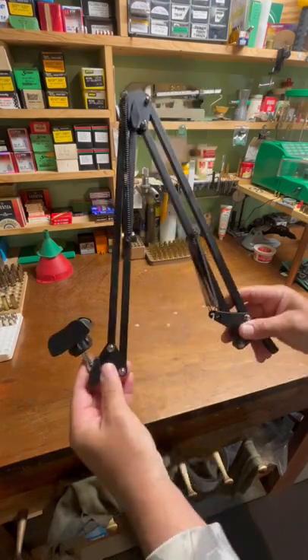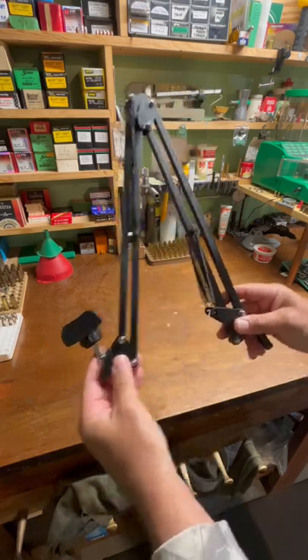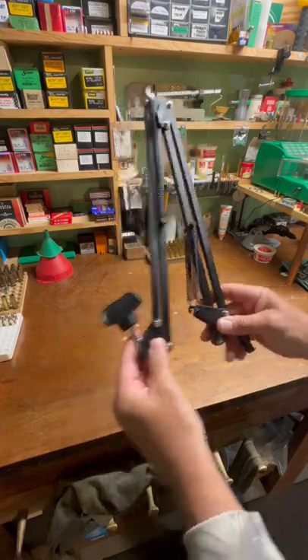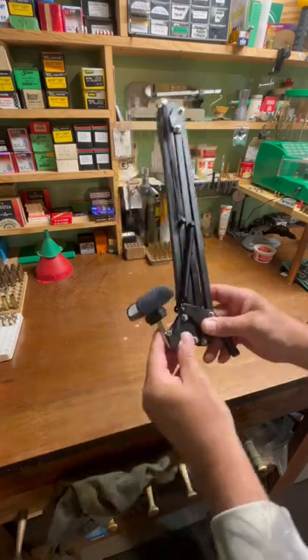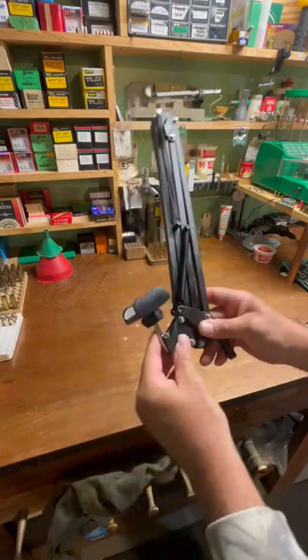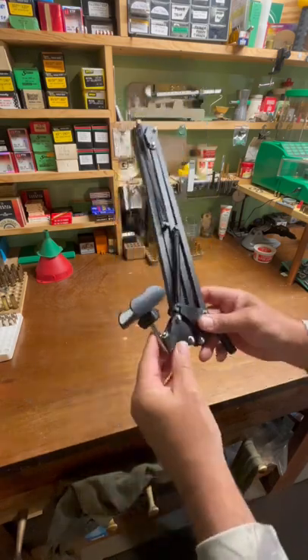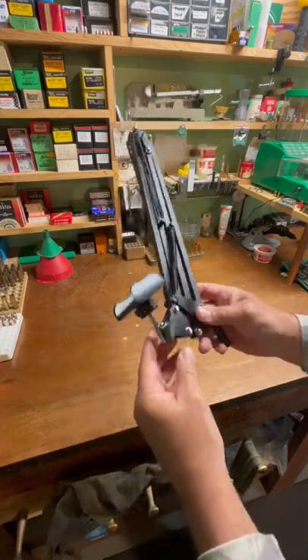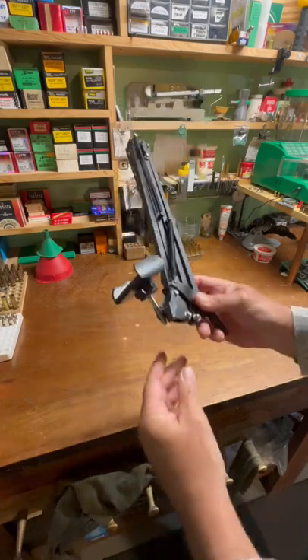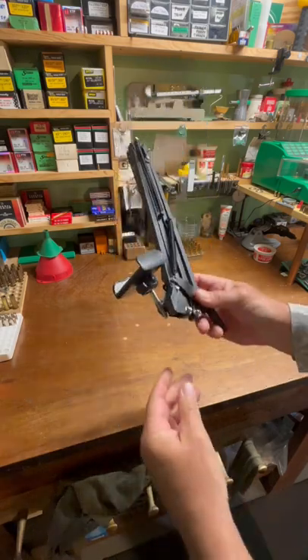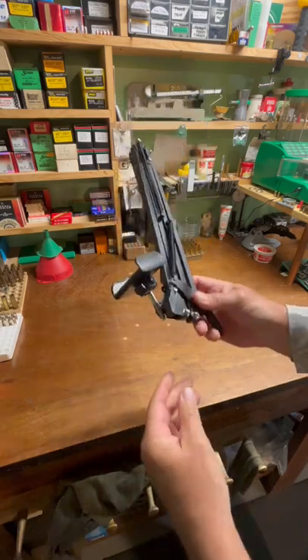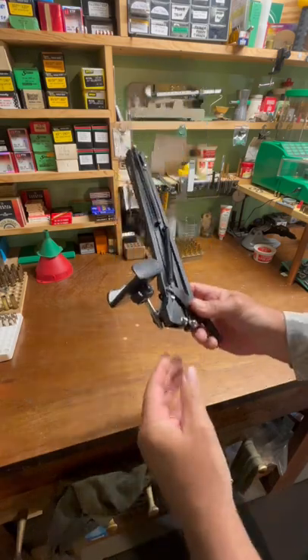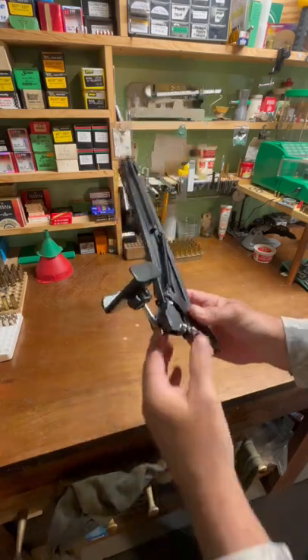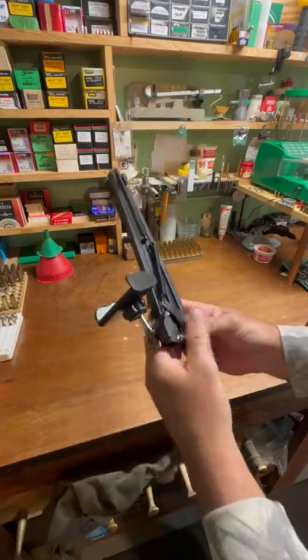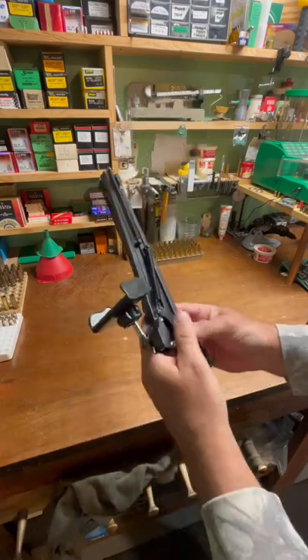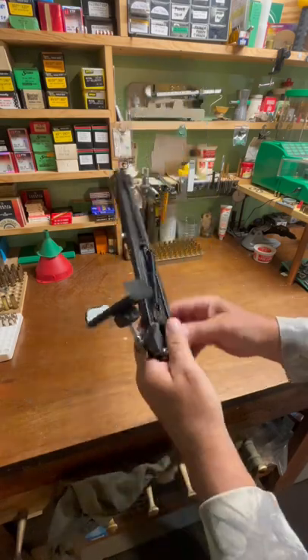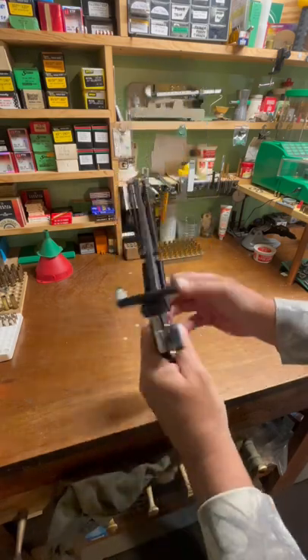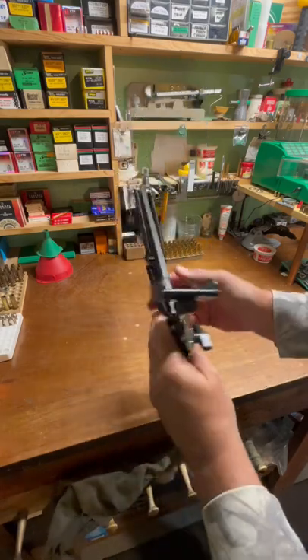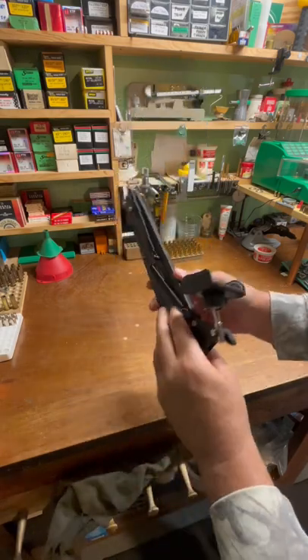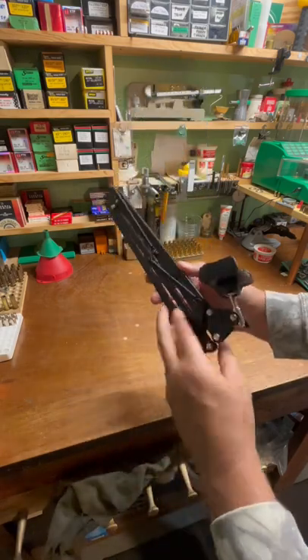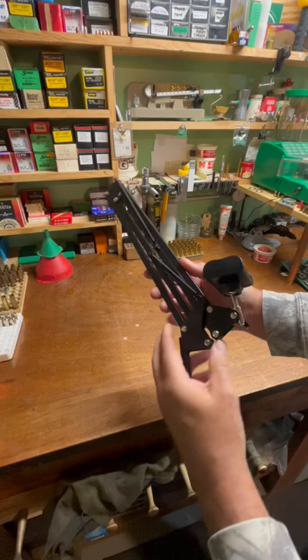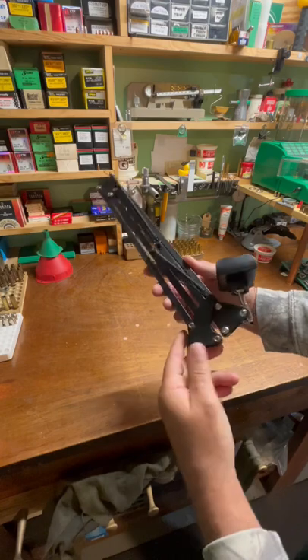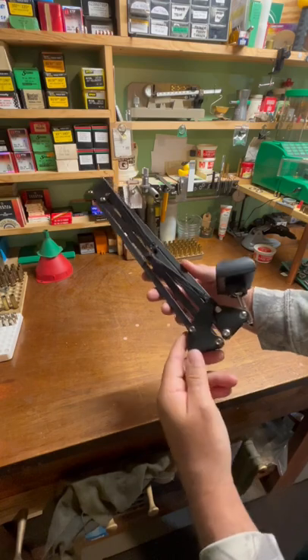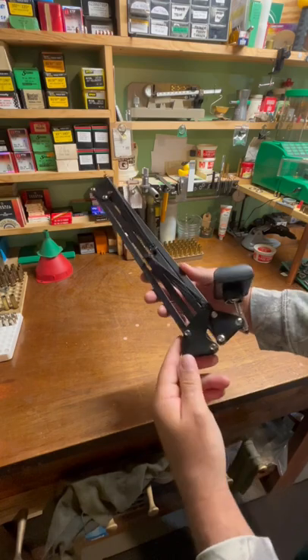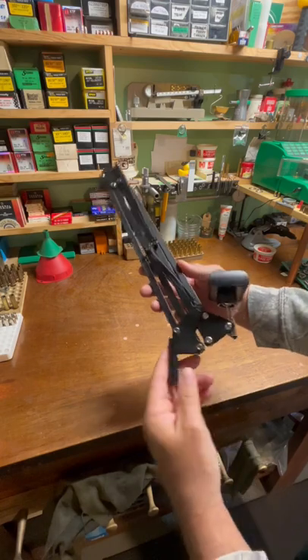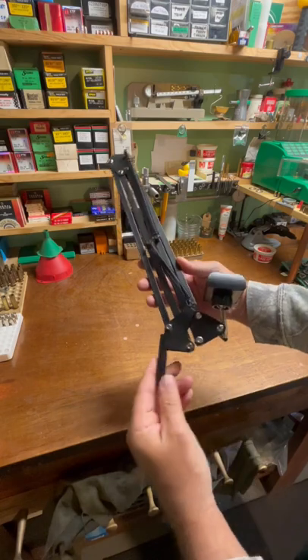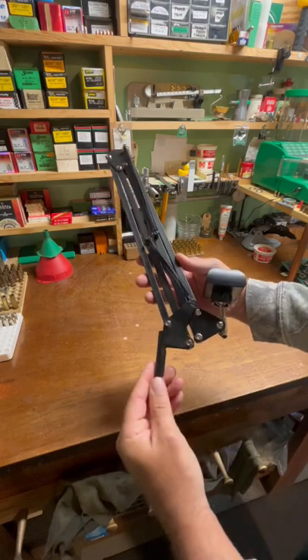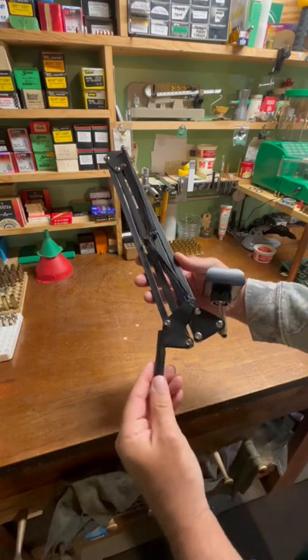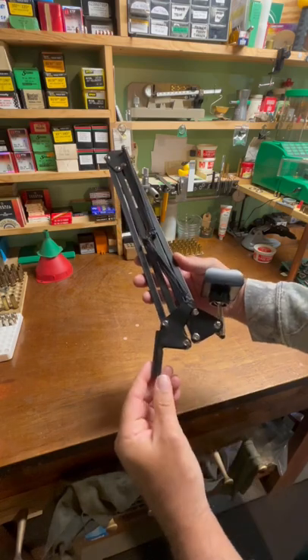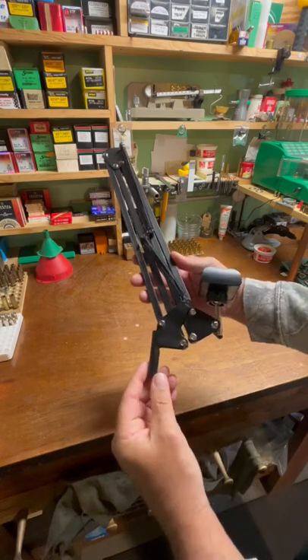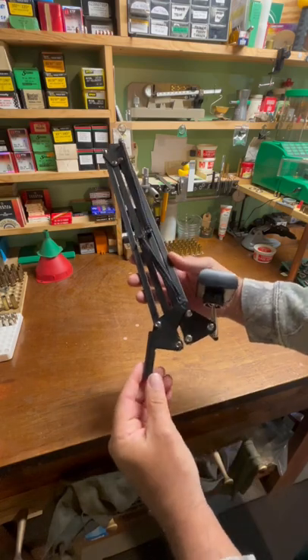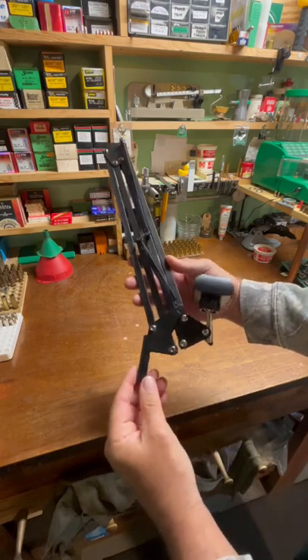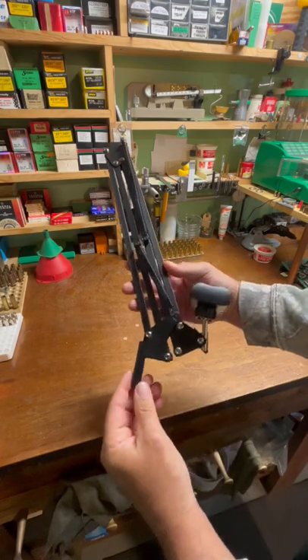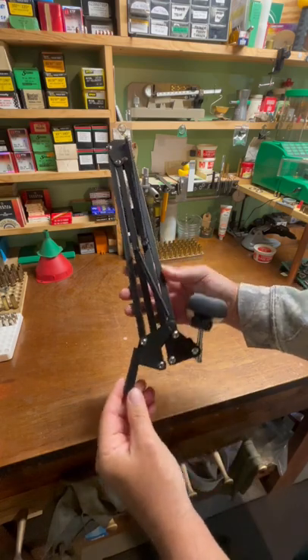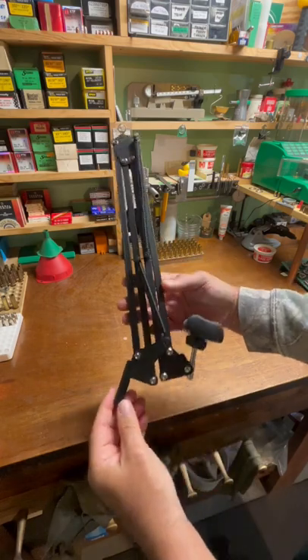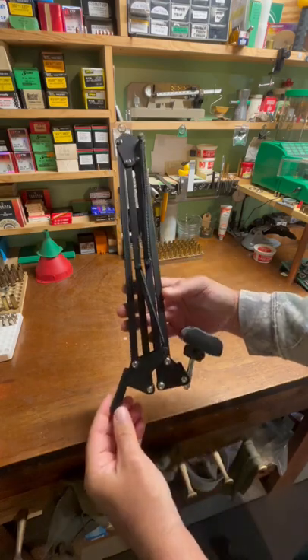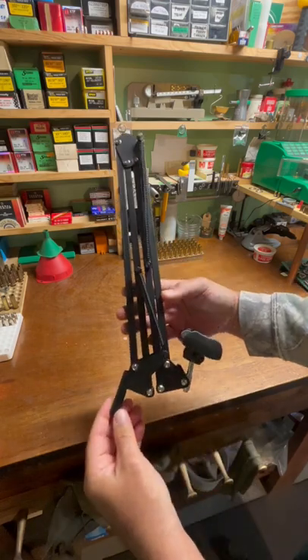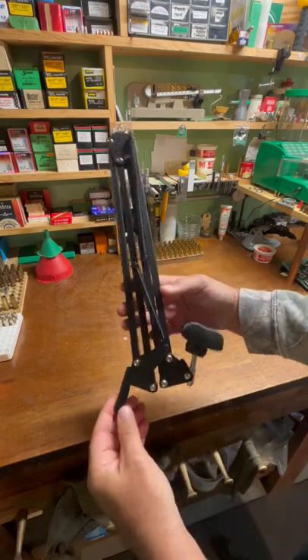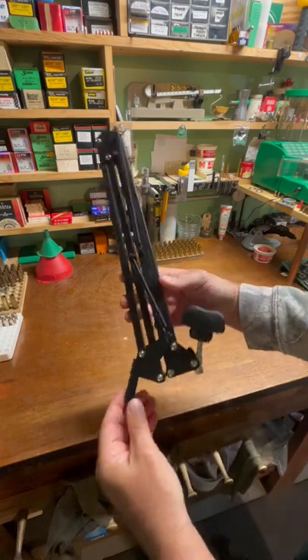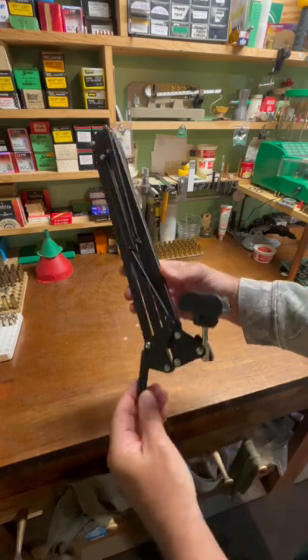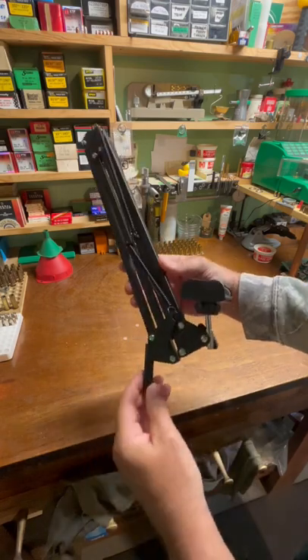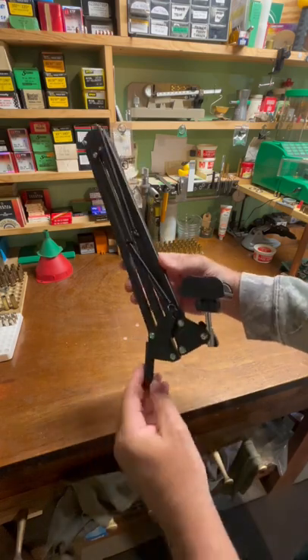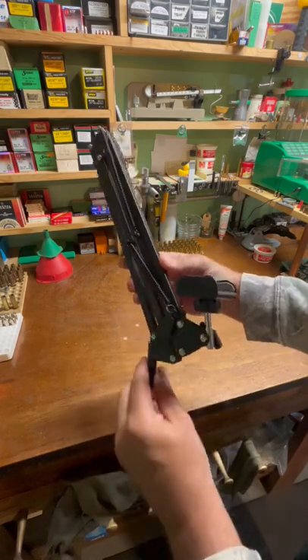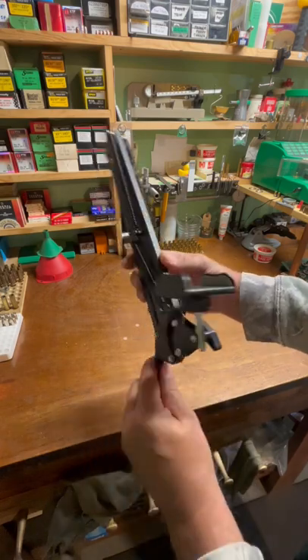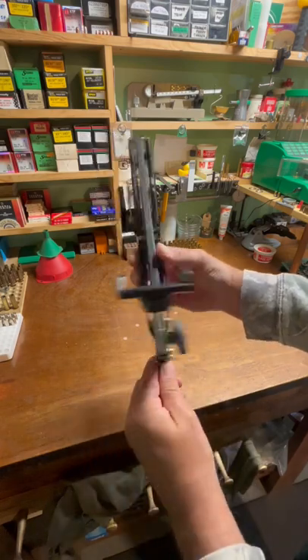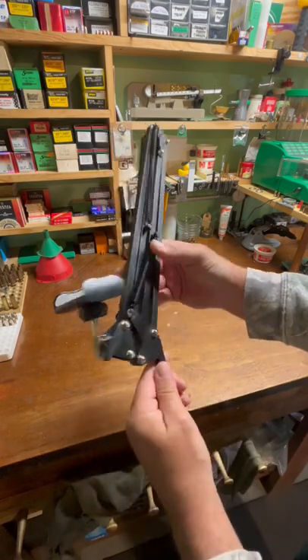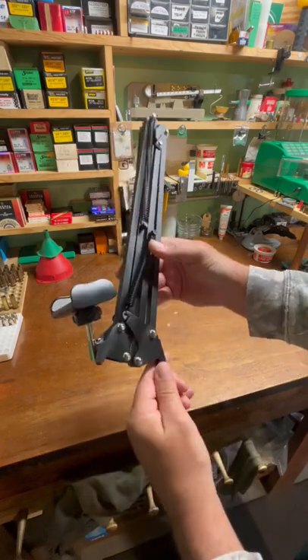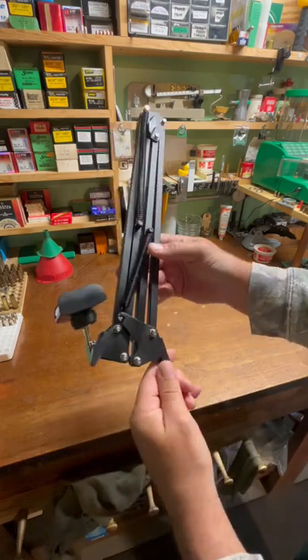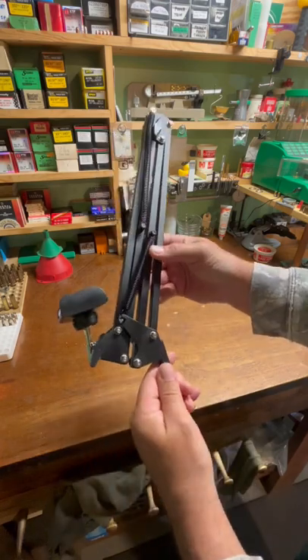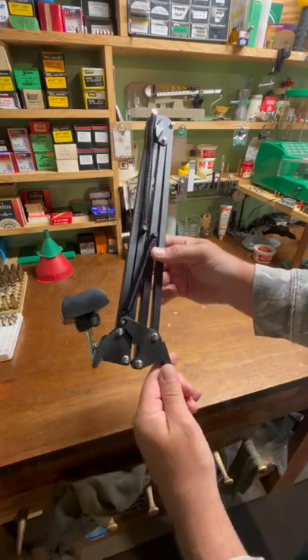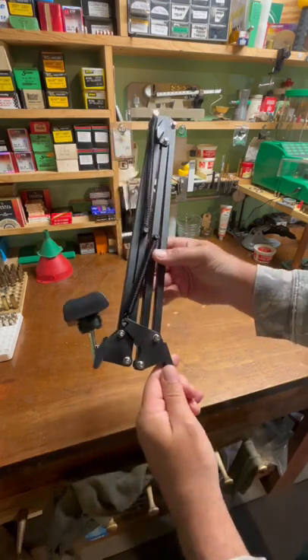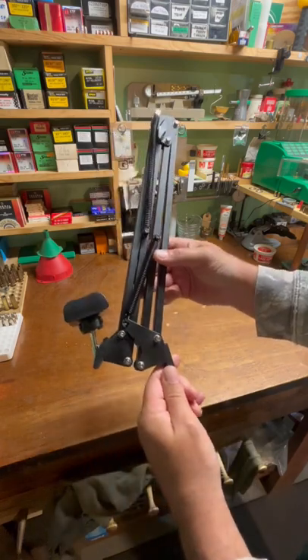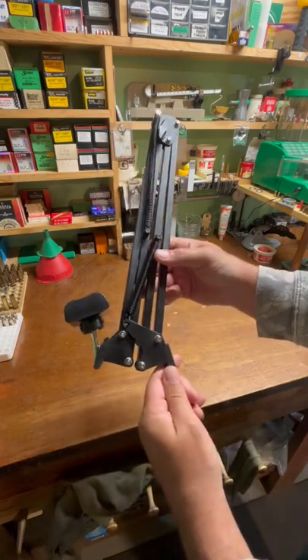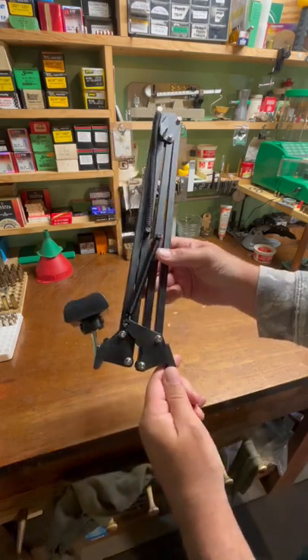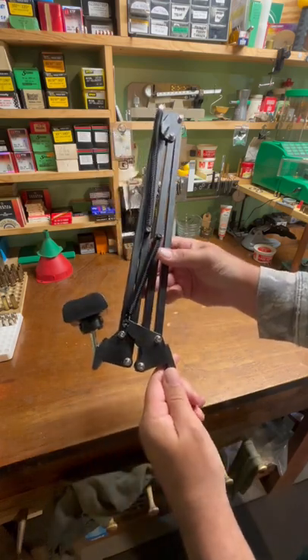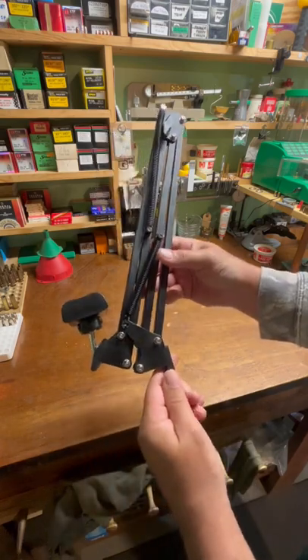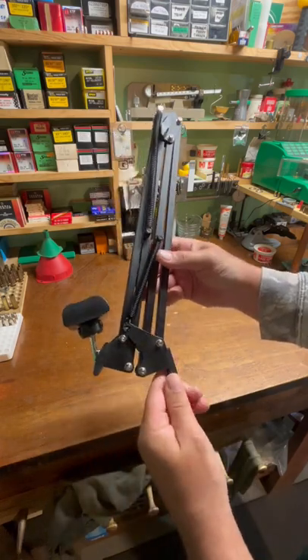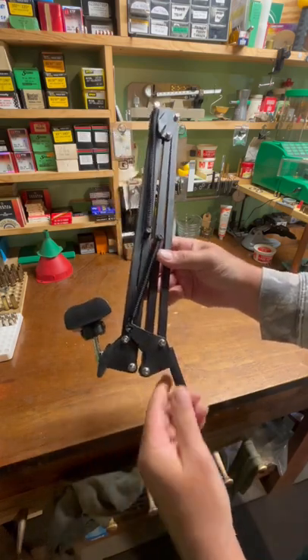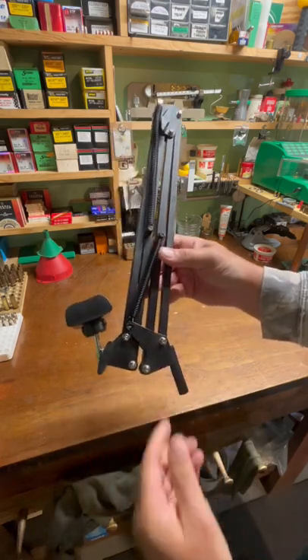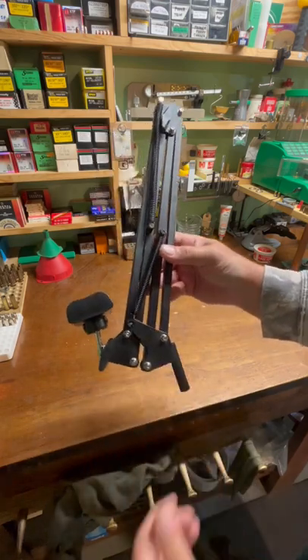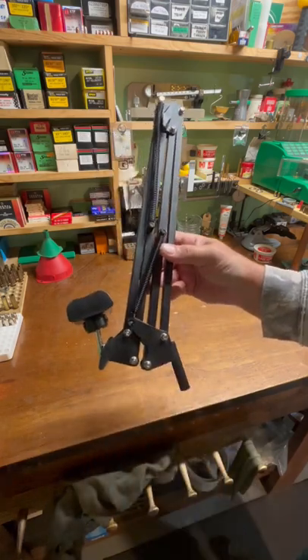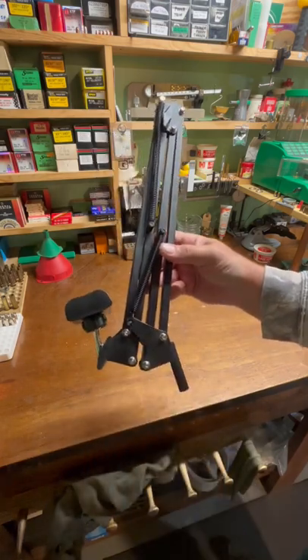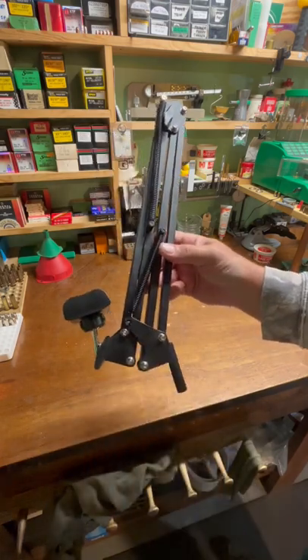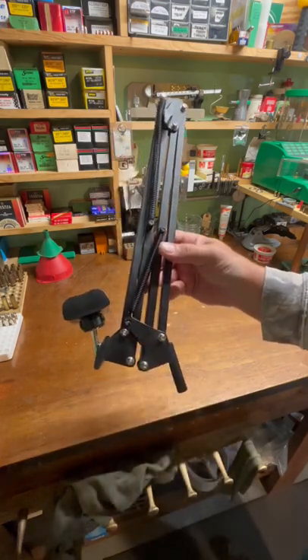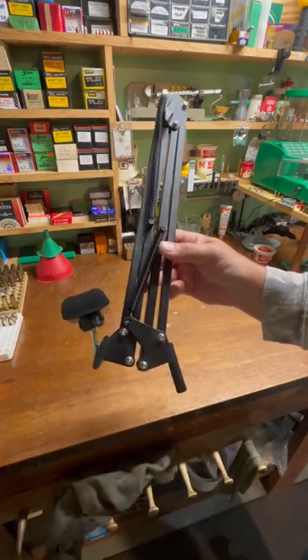I'm really, really impressed with this. It's pretty cheap — I think it was like 20 bucks. It's made in China, but it's going to serve the purpose. CW out.